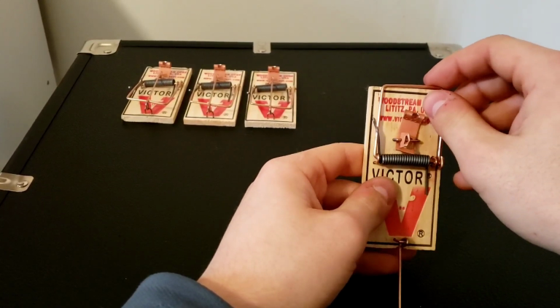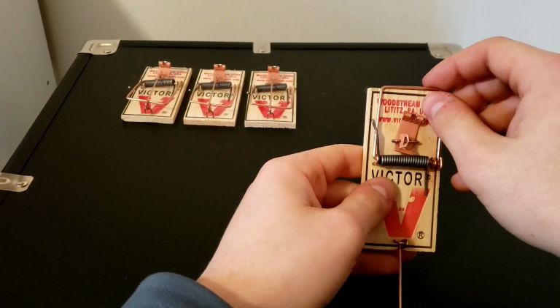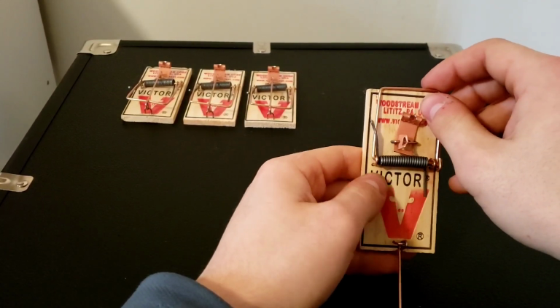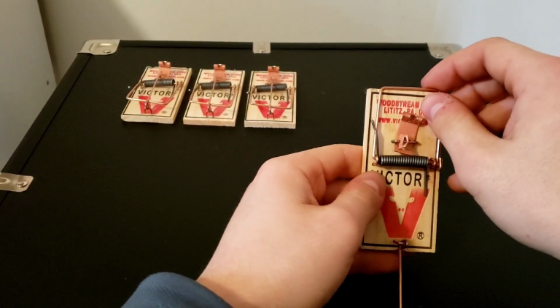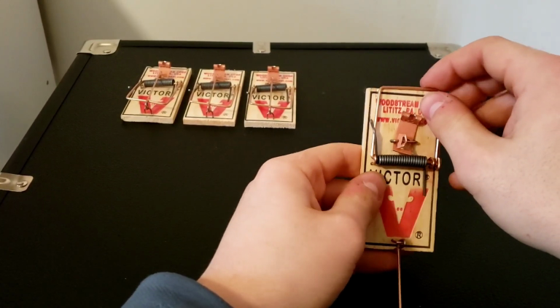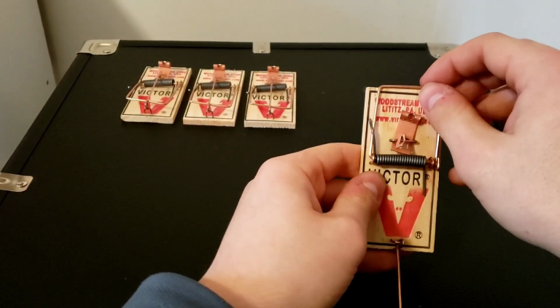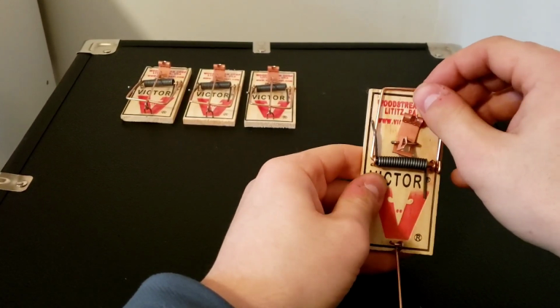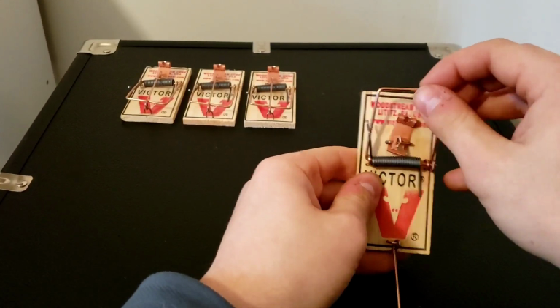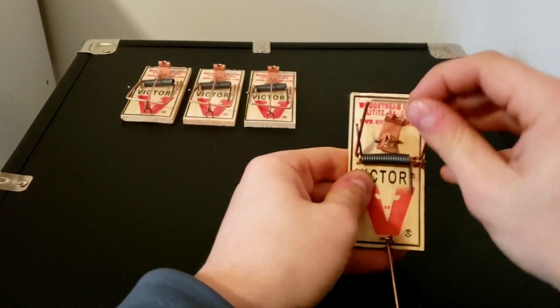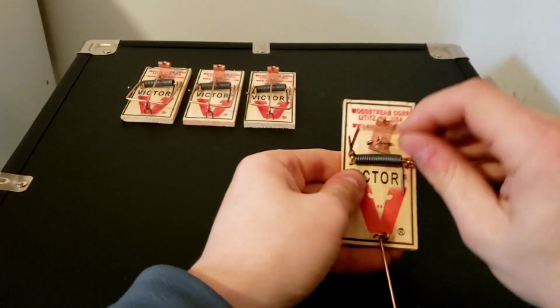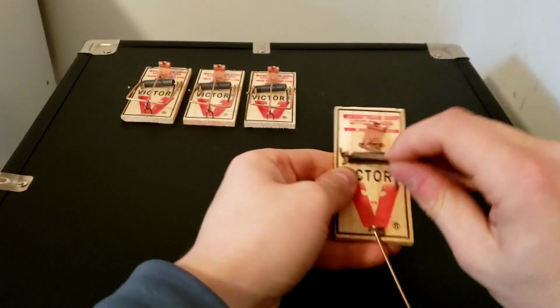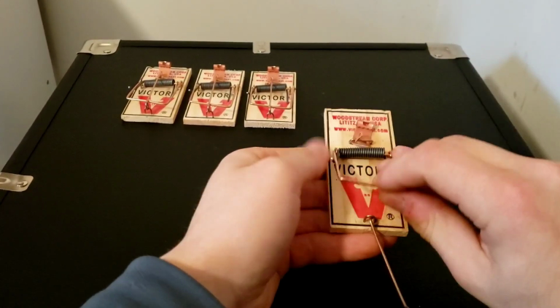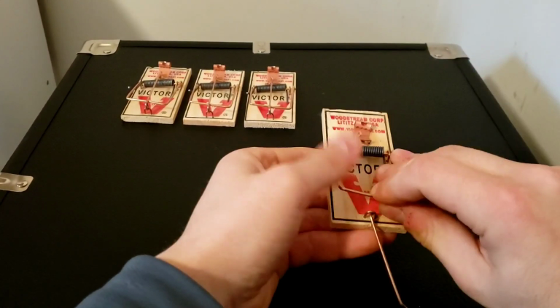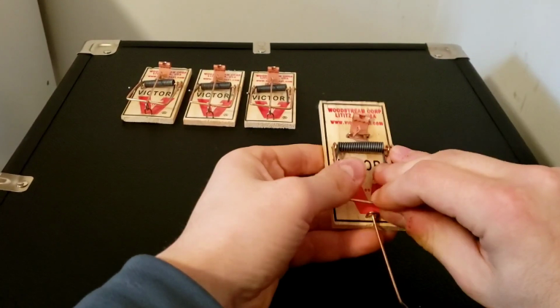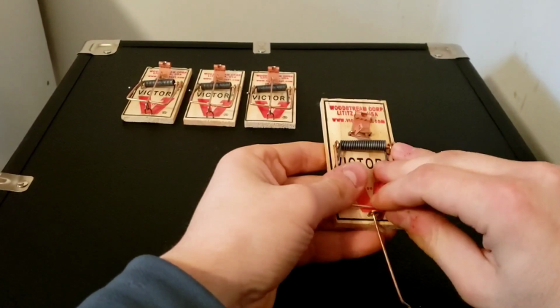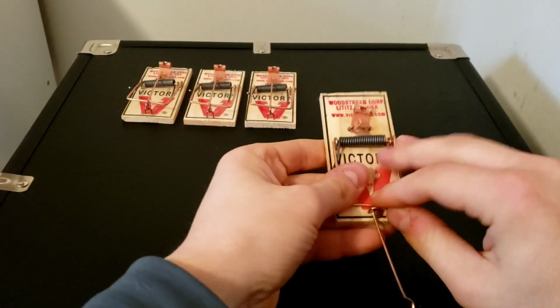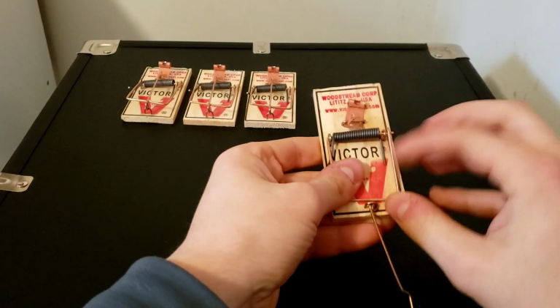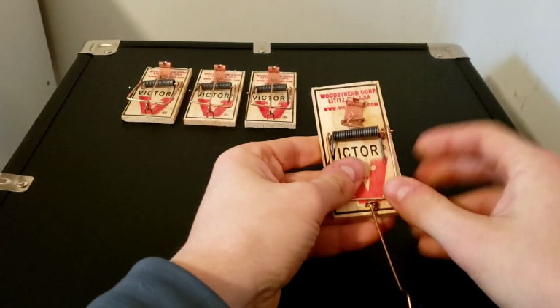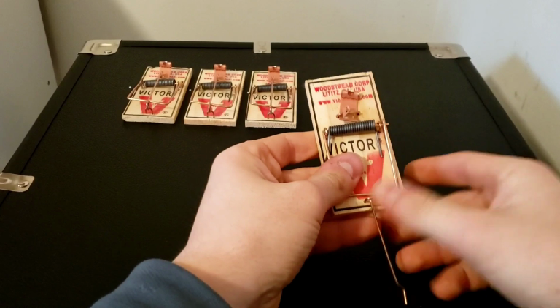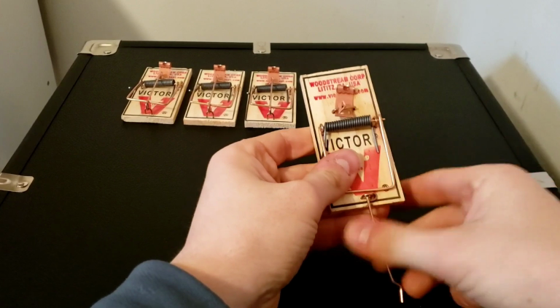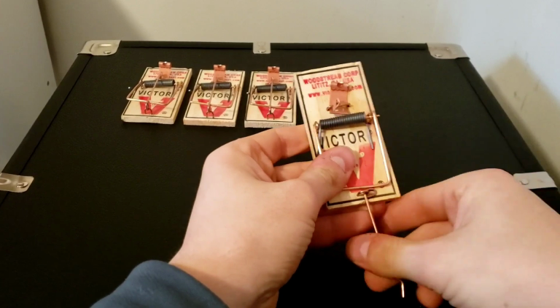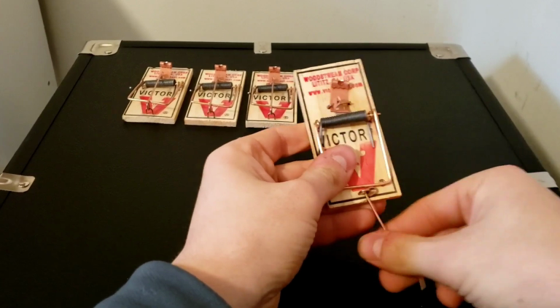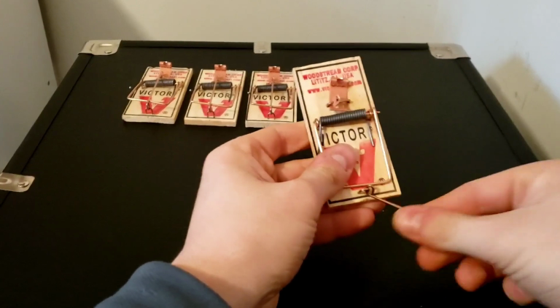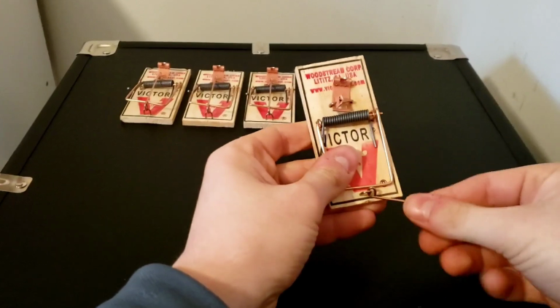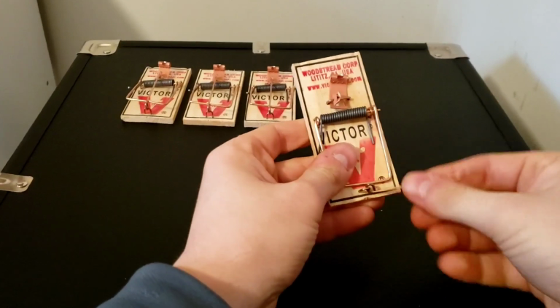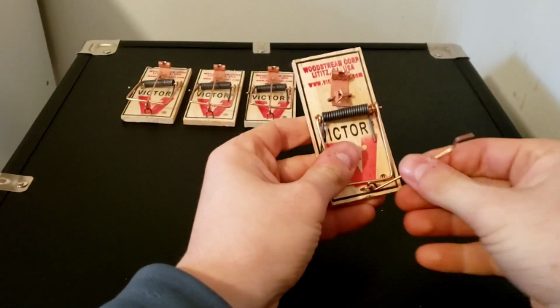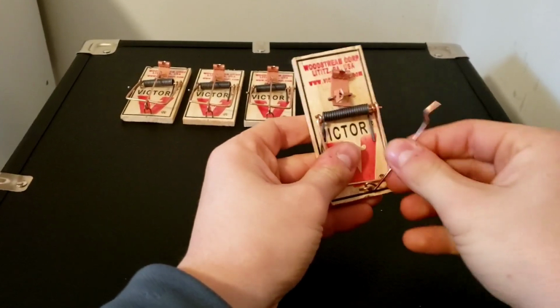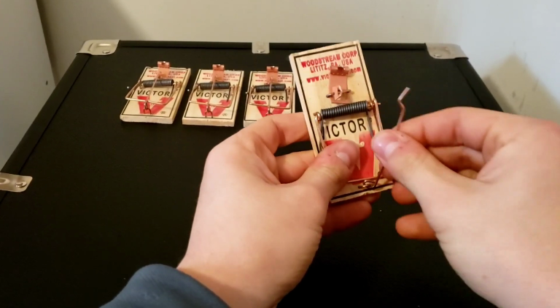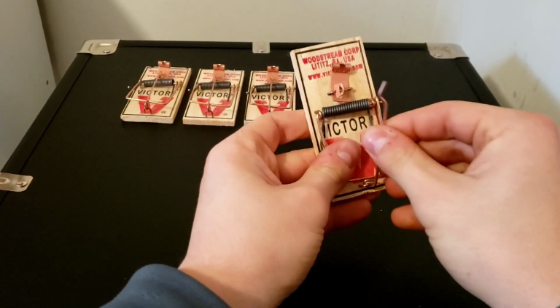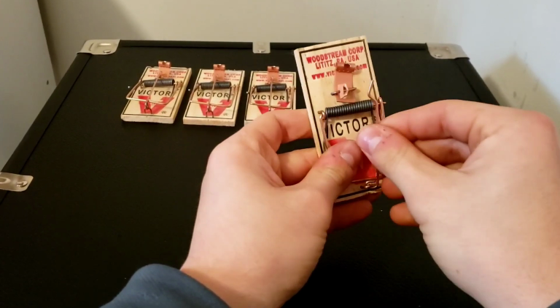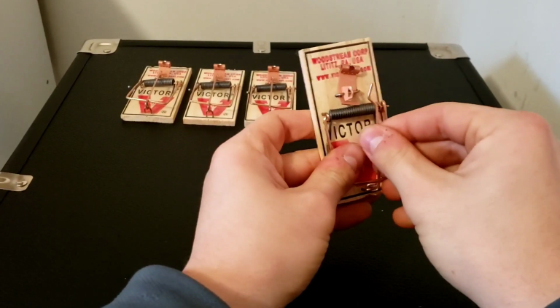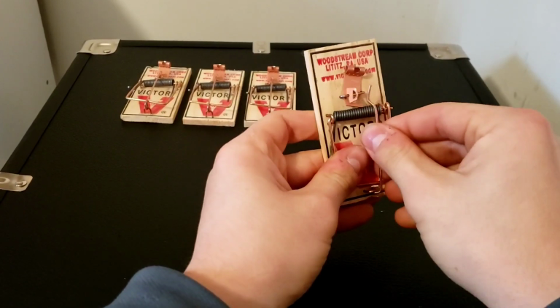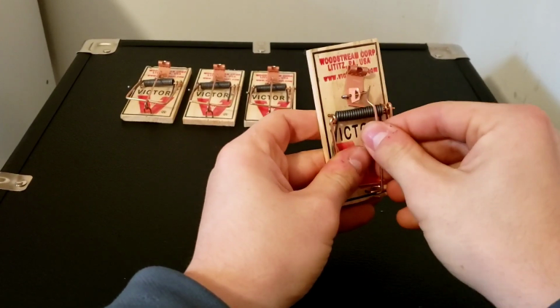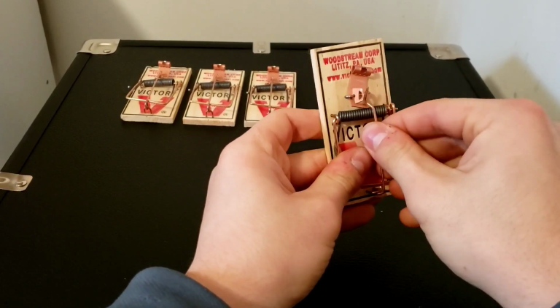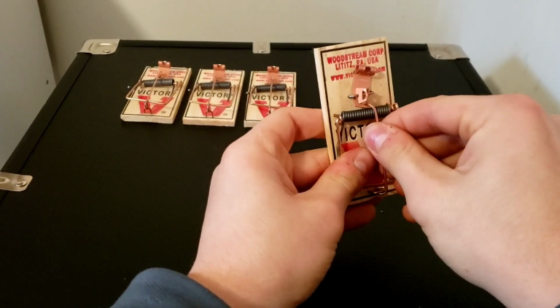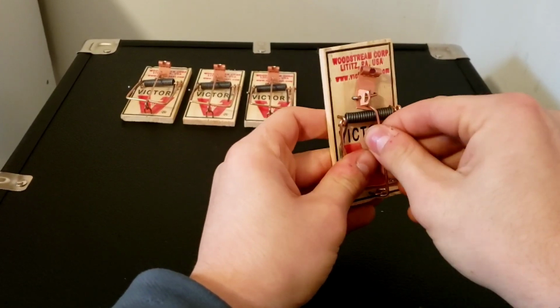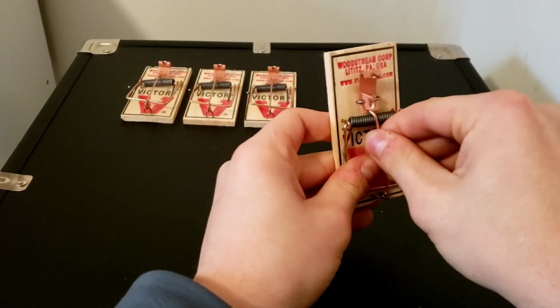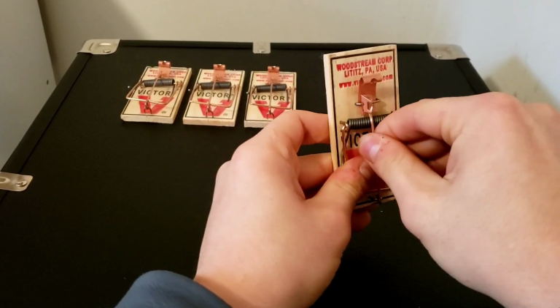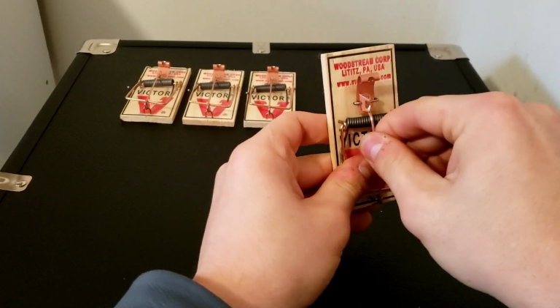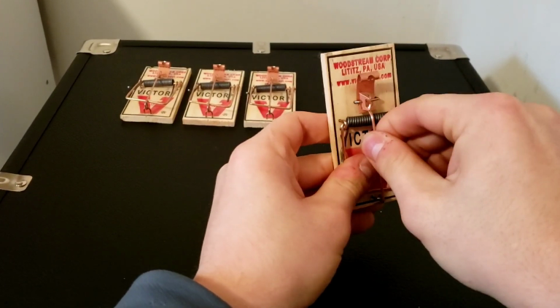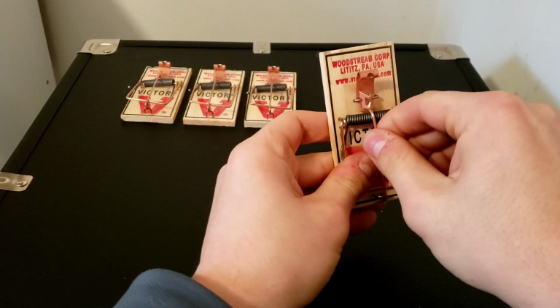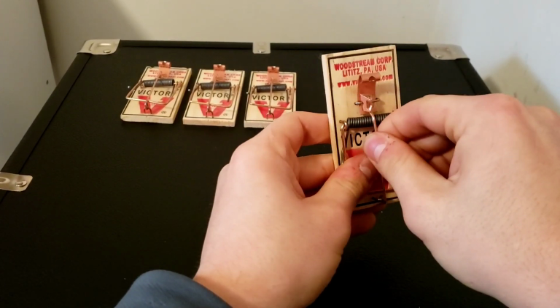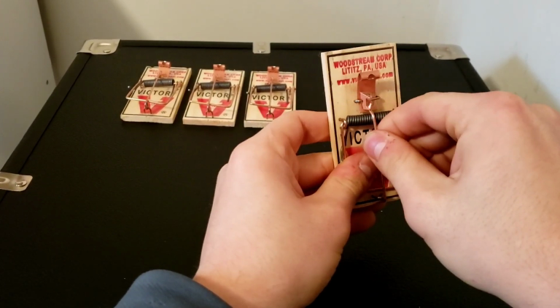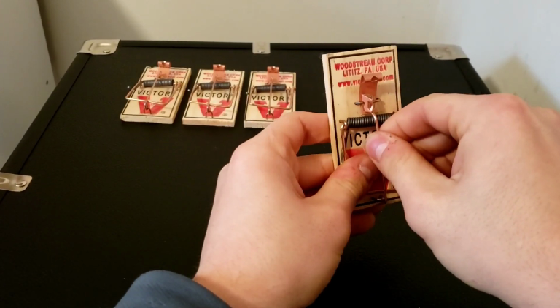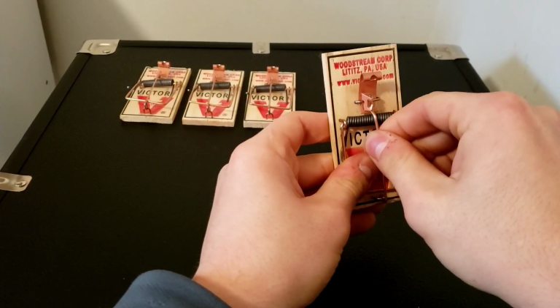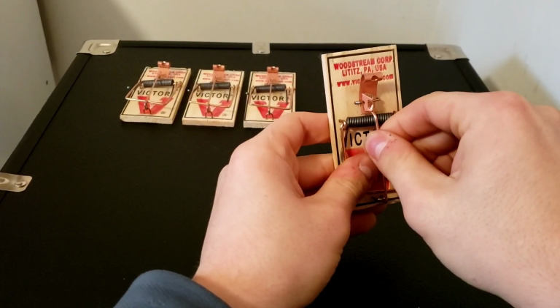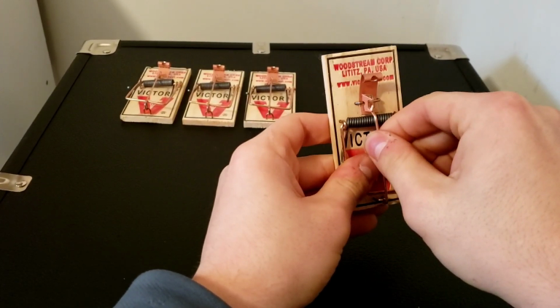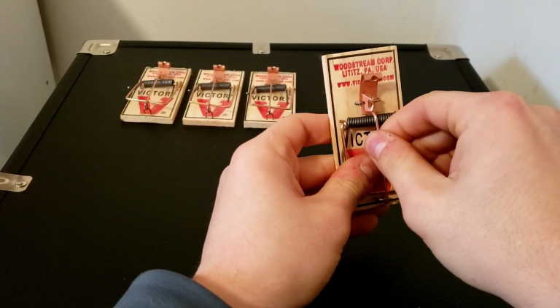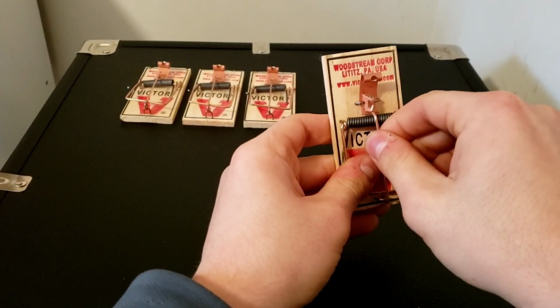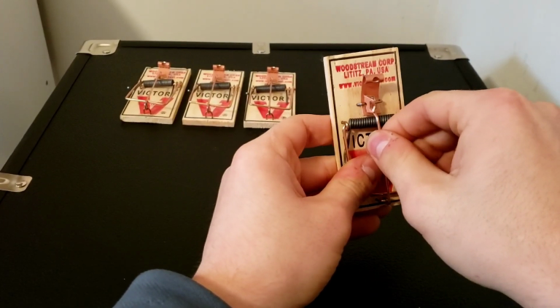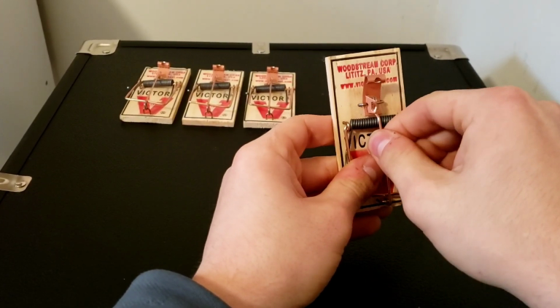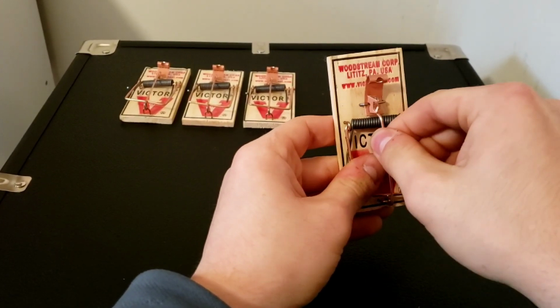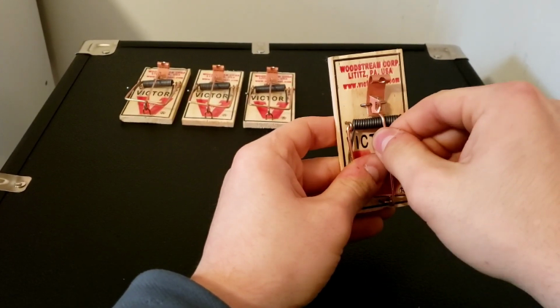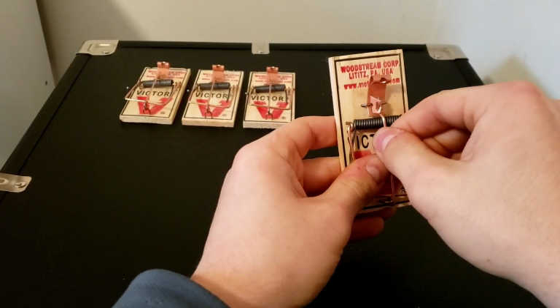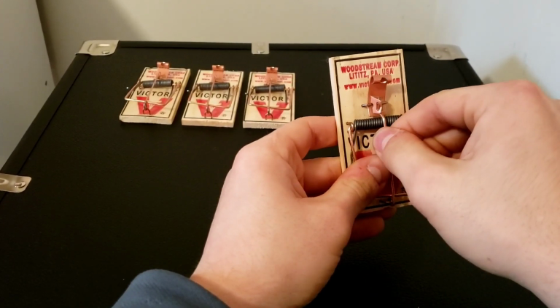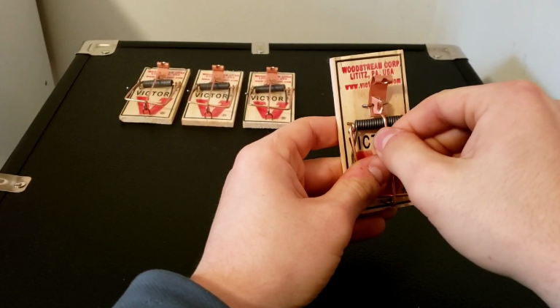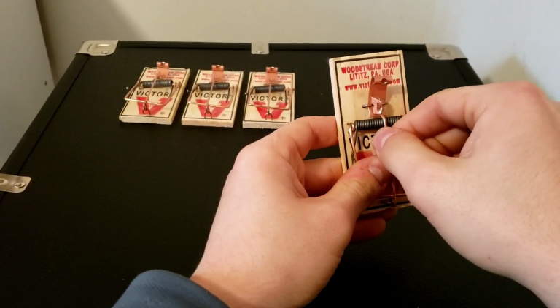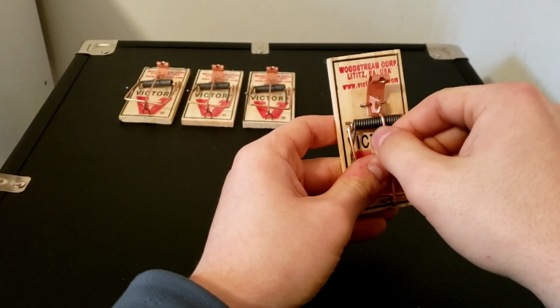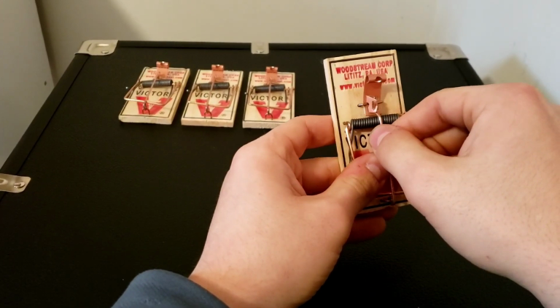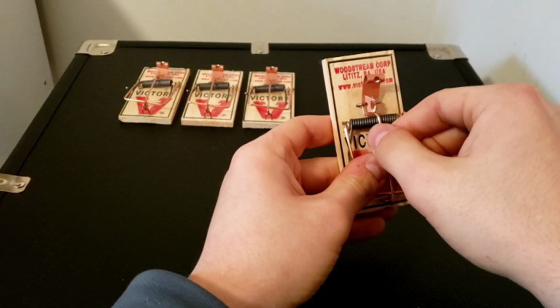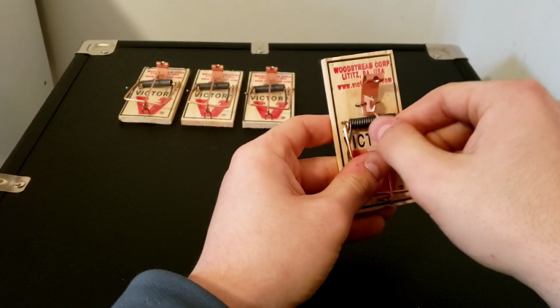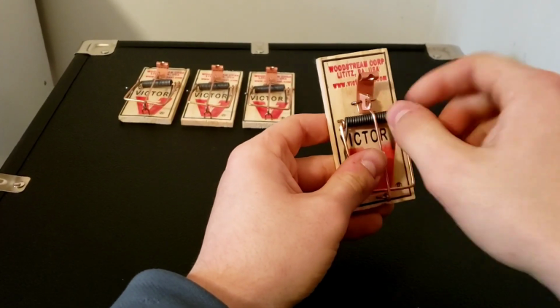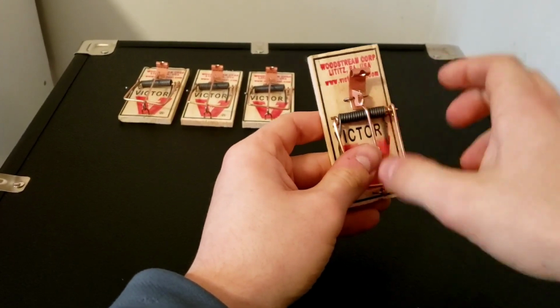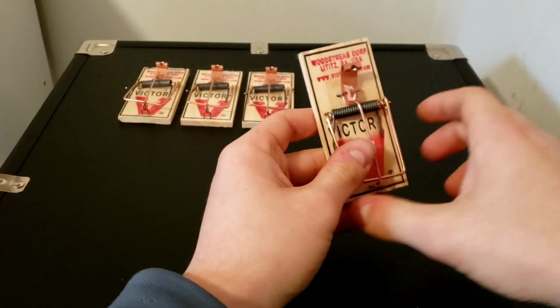Then, pull this bar all the way back and hold it. Put this rod underneath this catch here and slowly release.